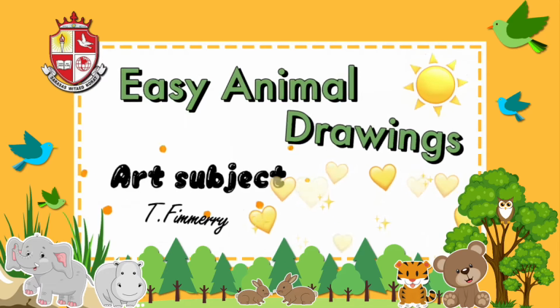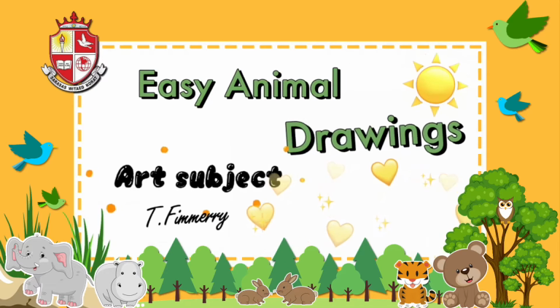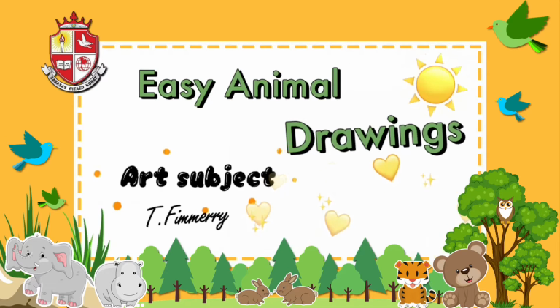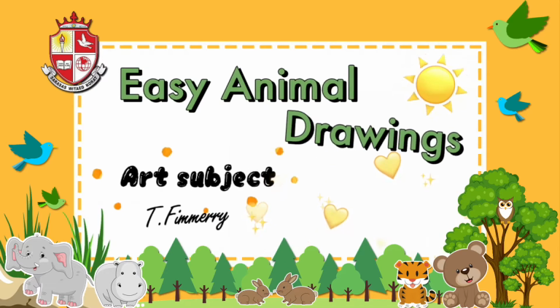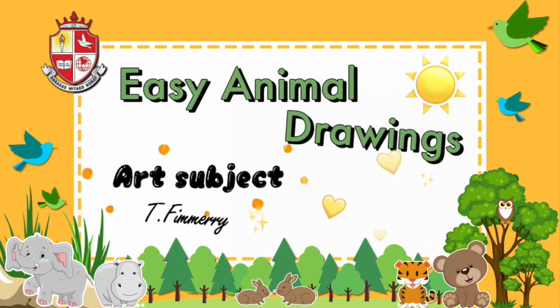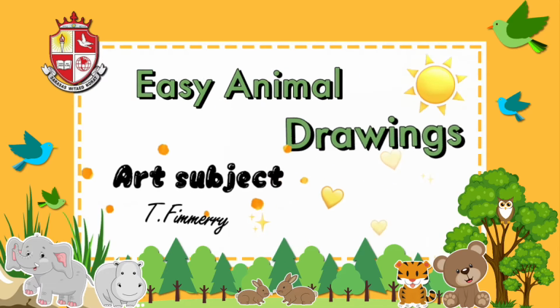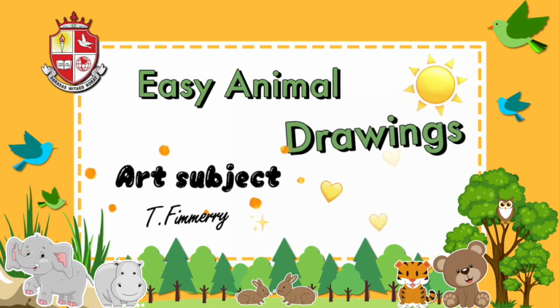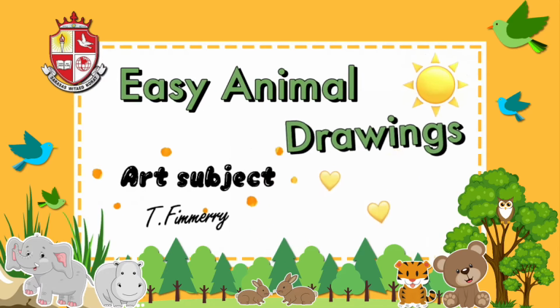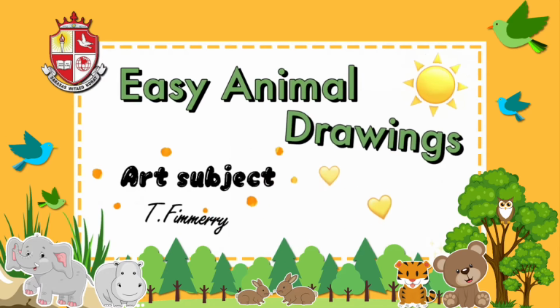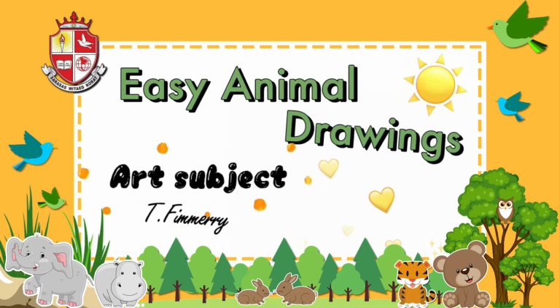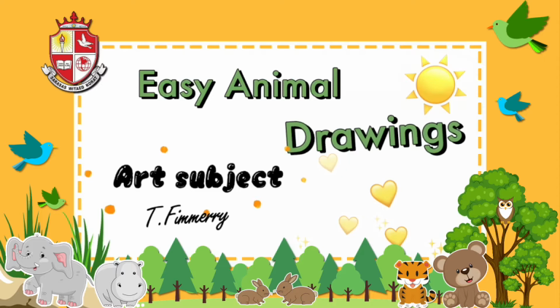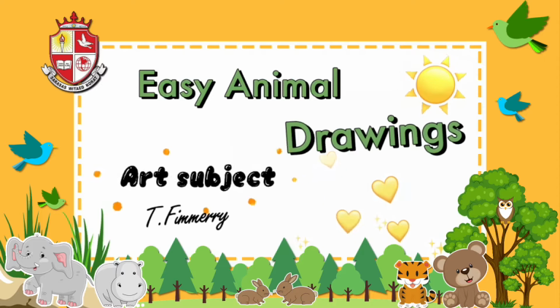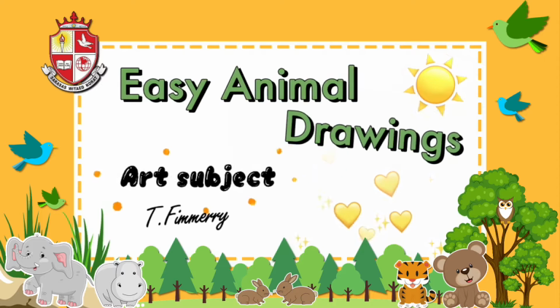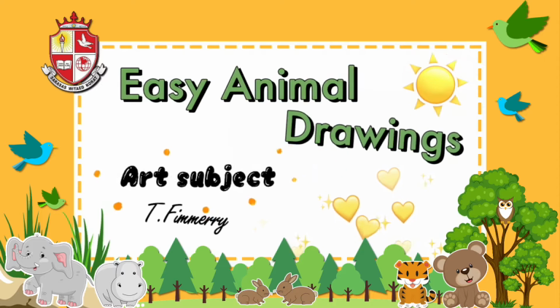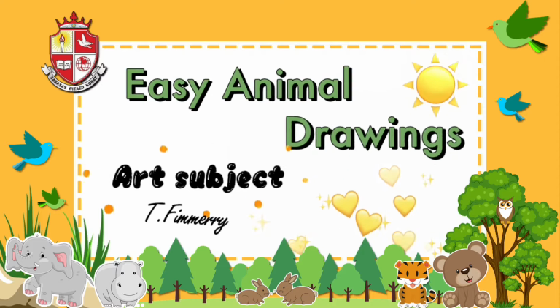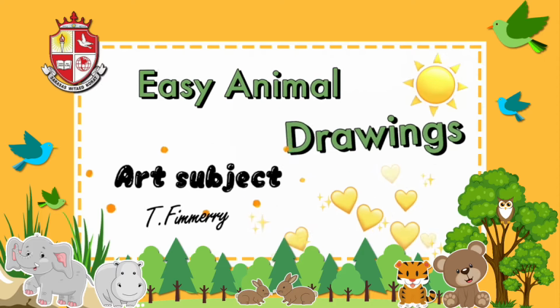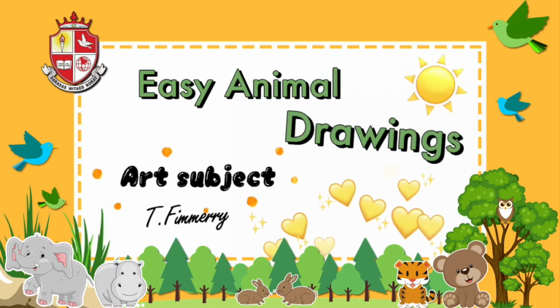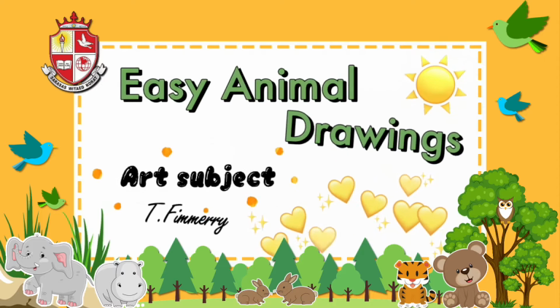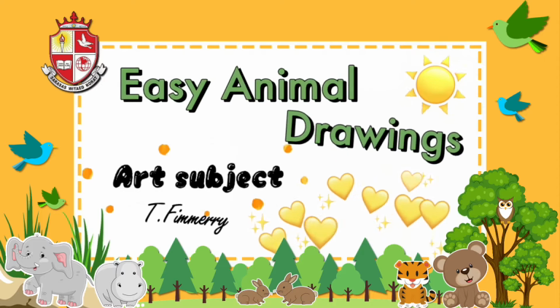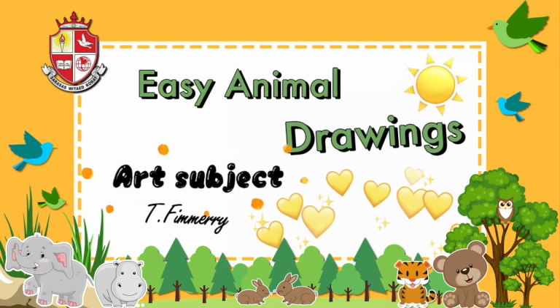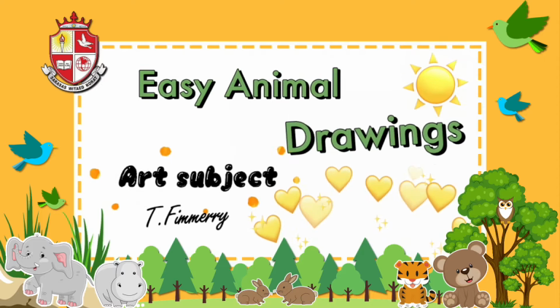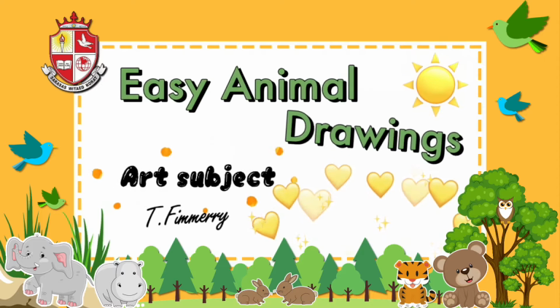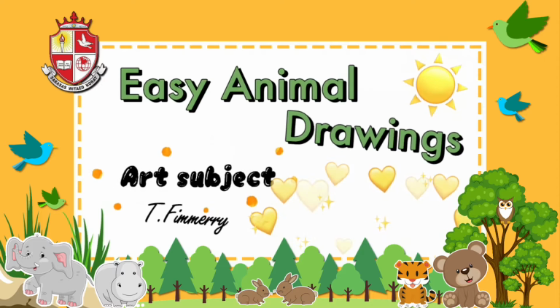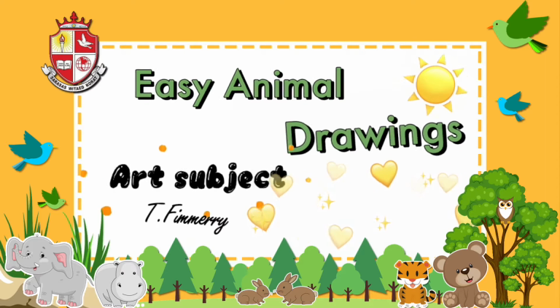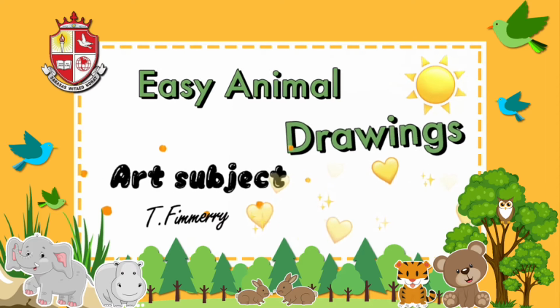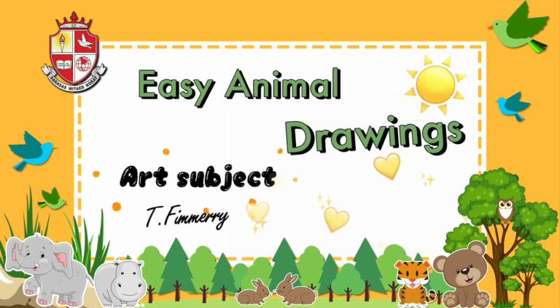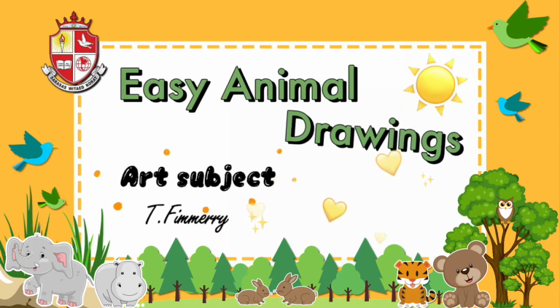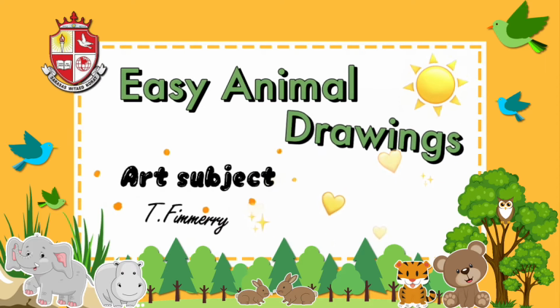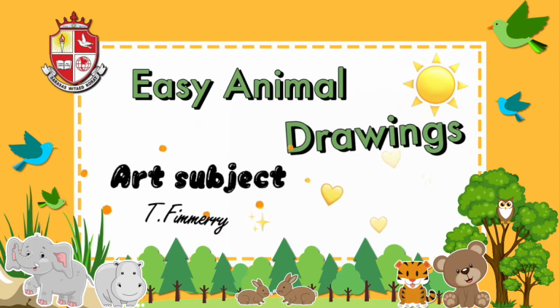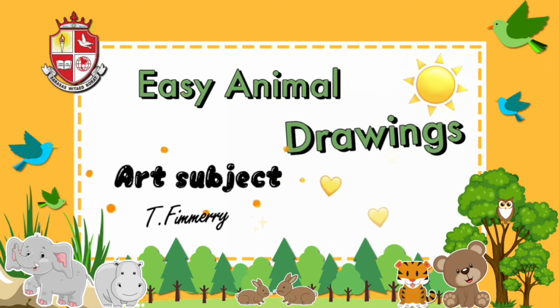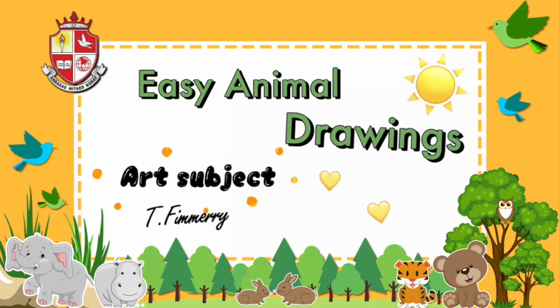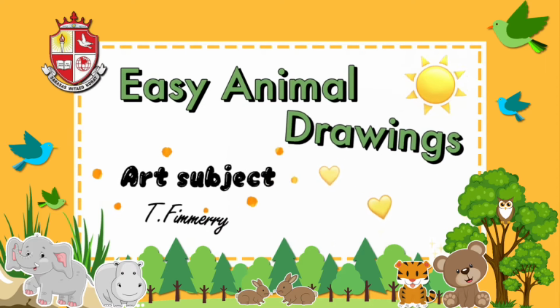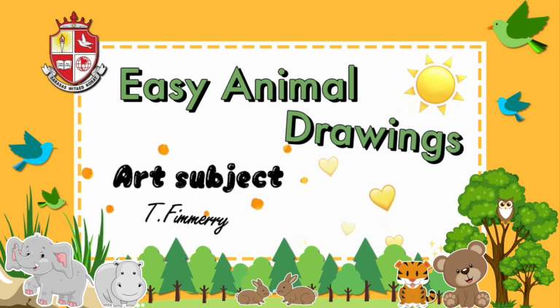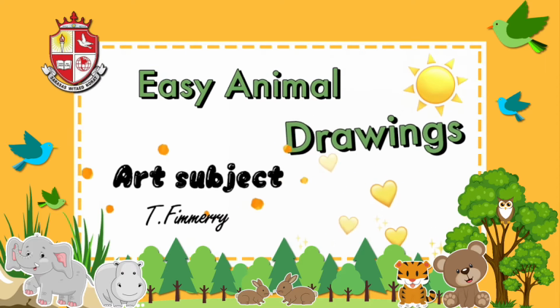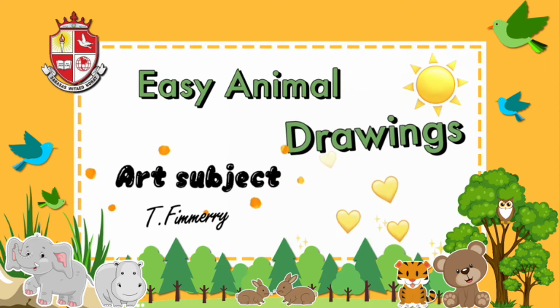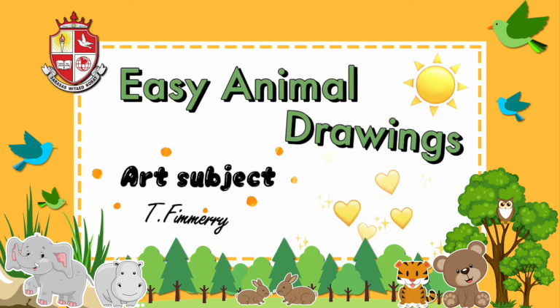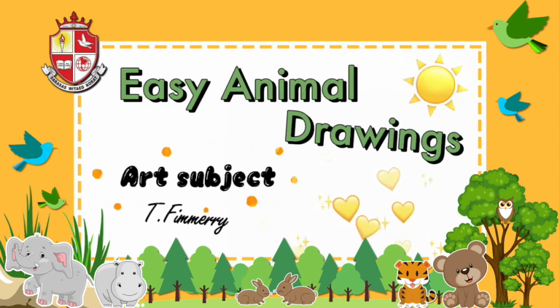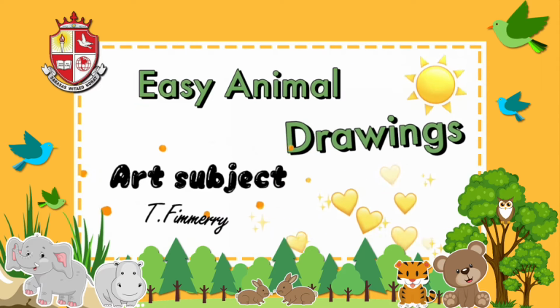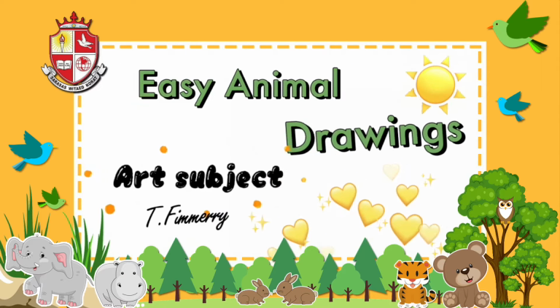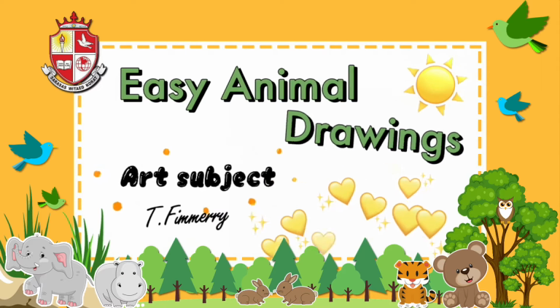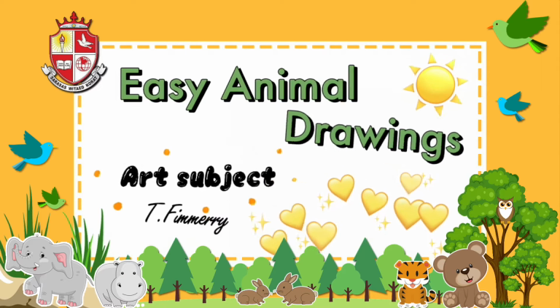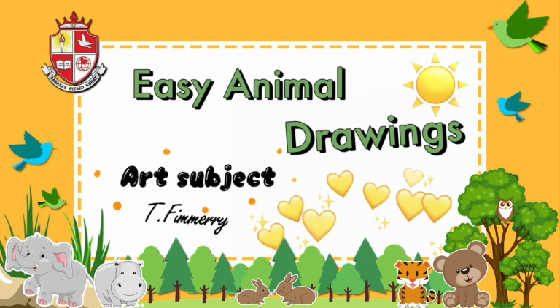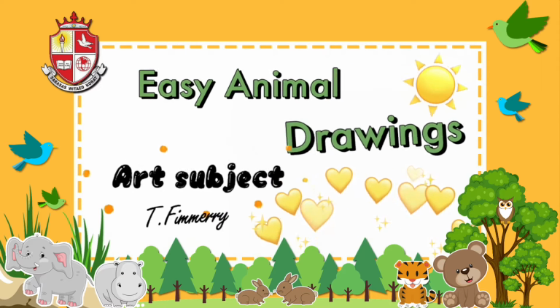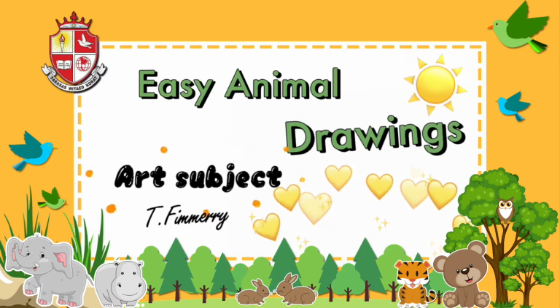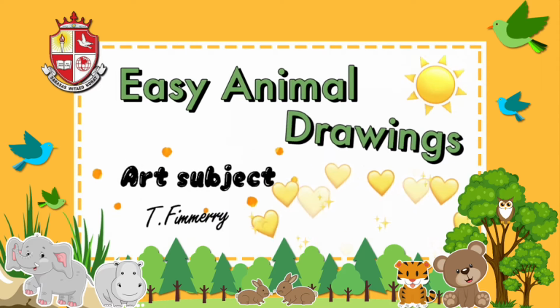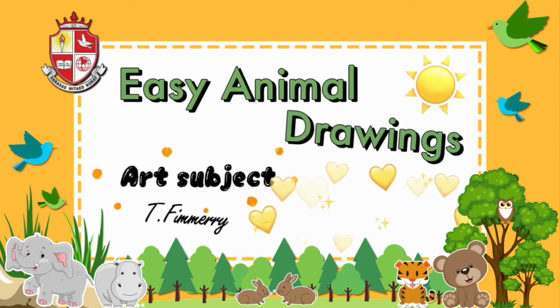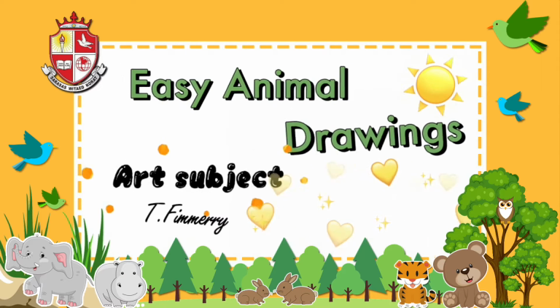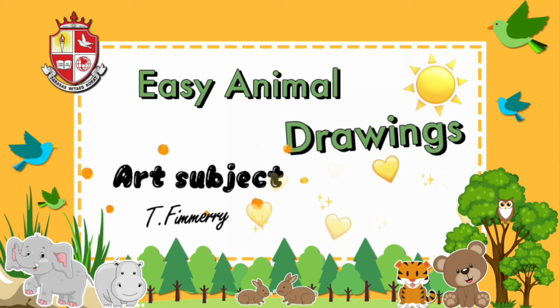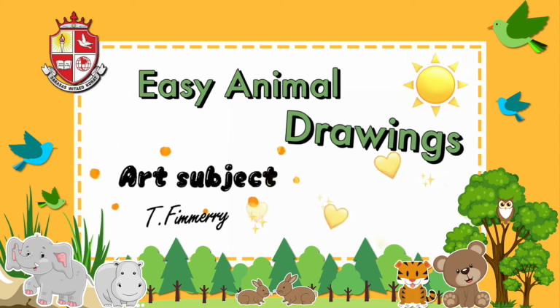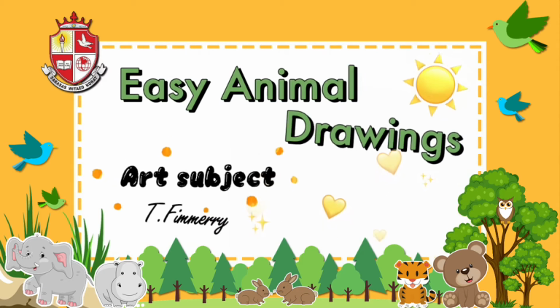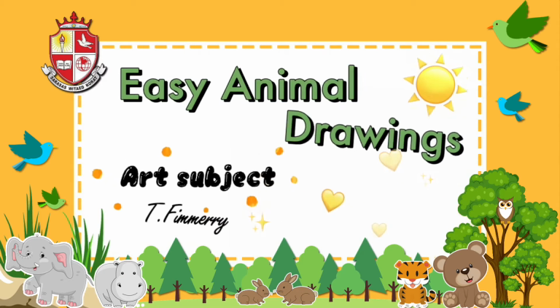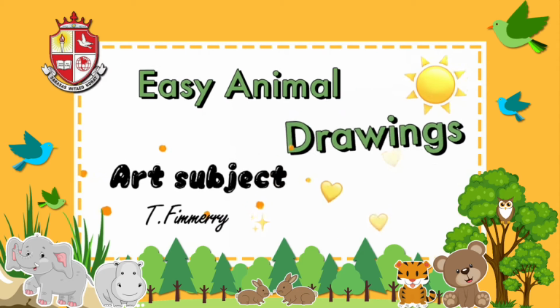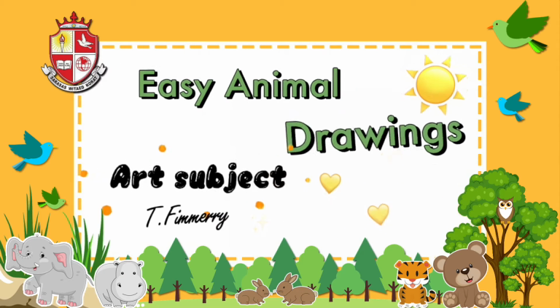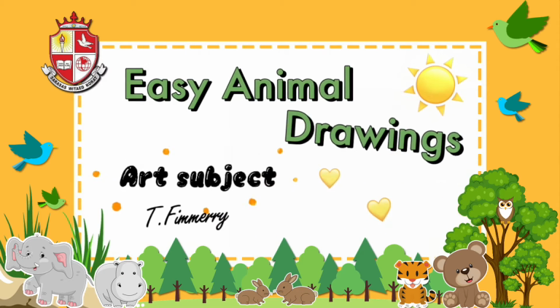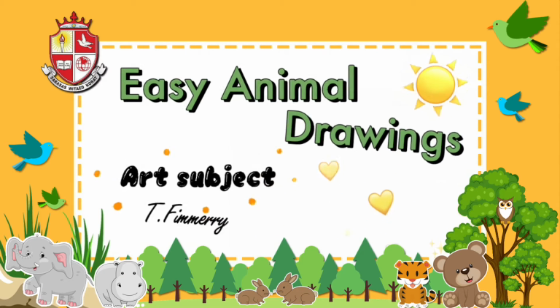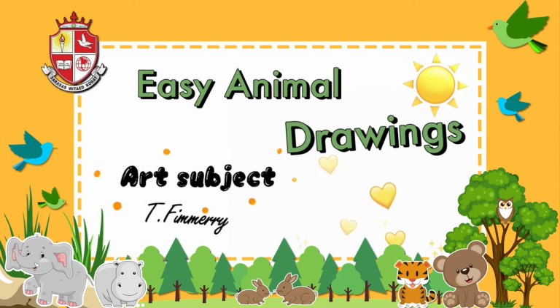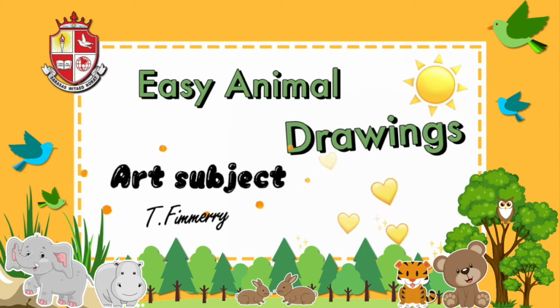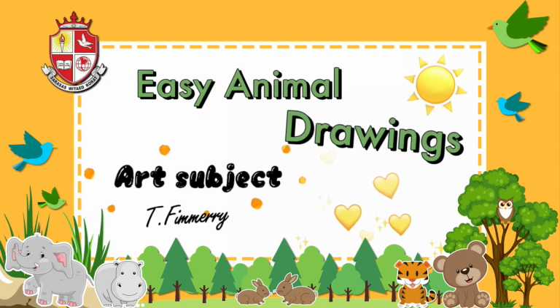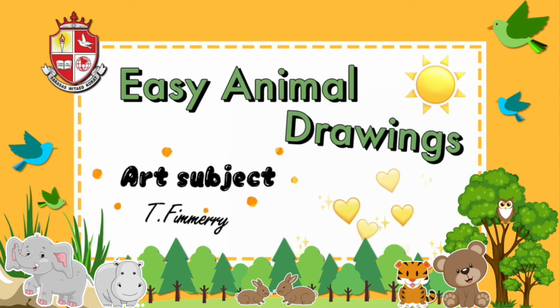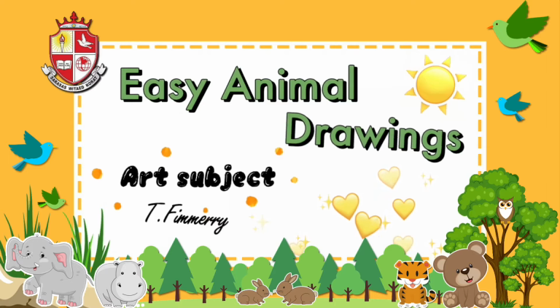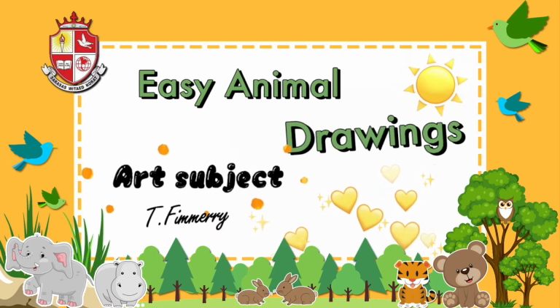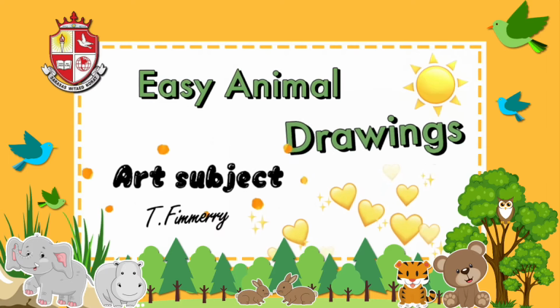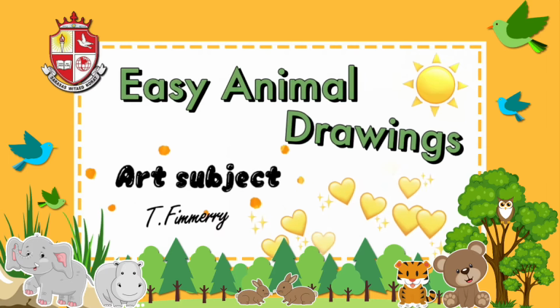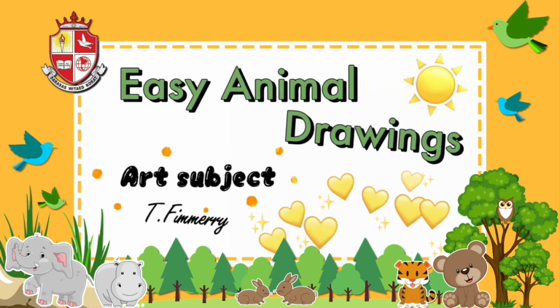Hello everyone, welcome to my art class. Today we are going to draw easy animal drawings.